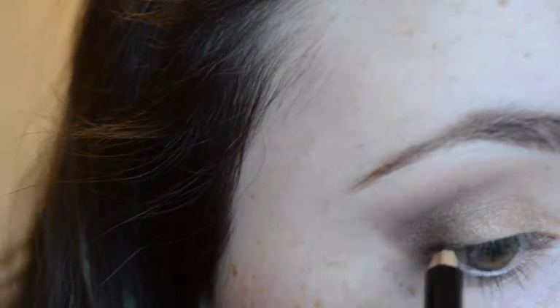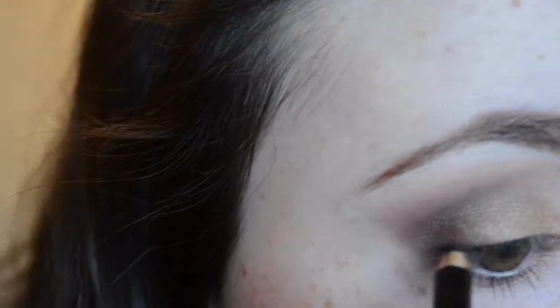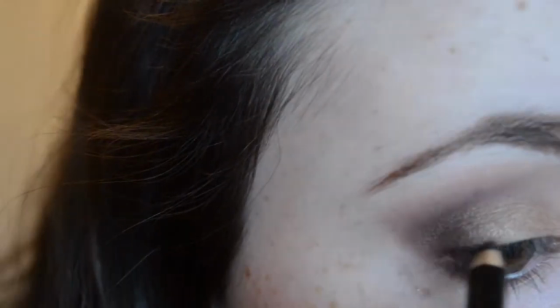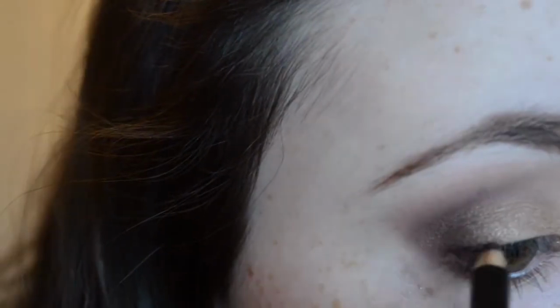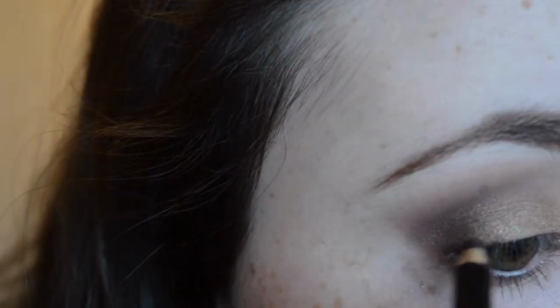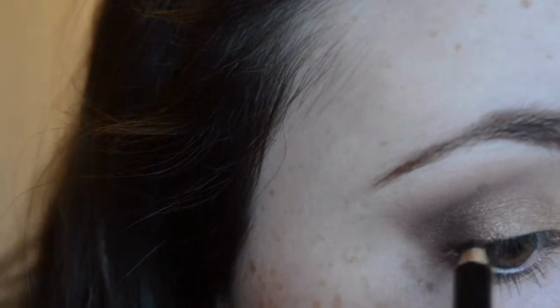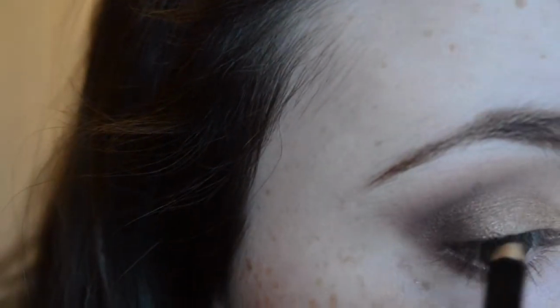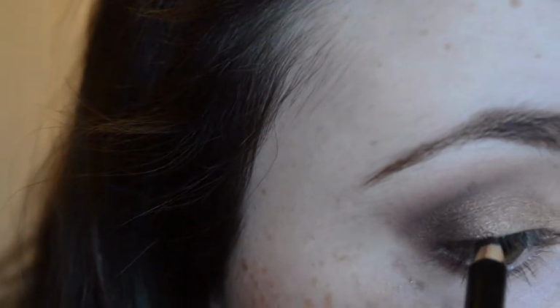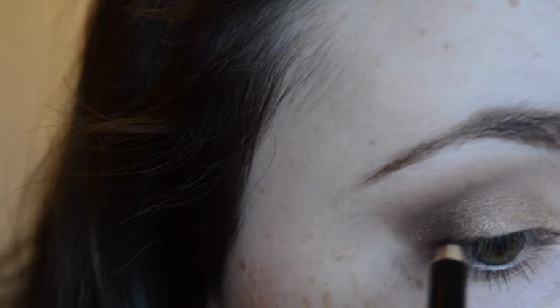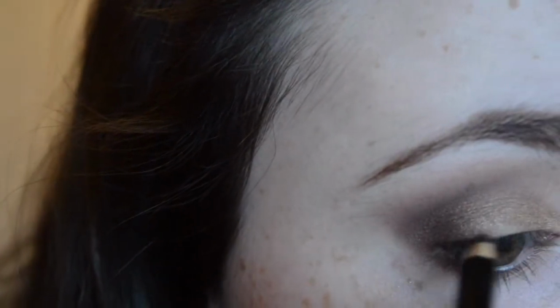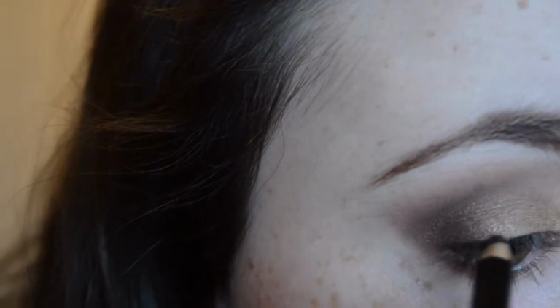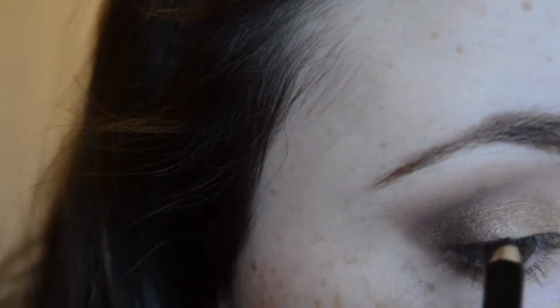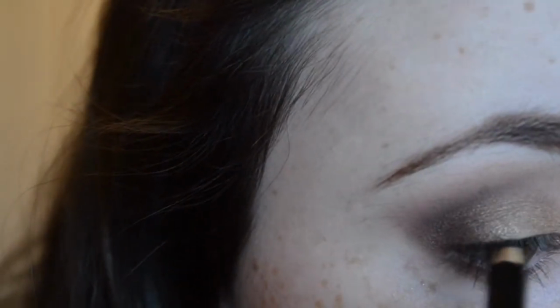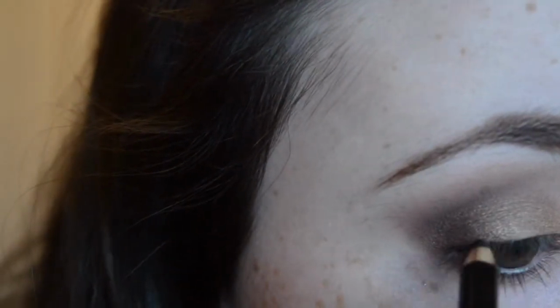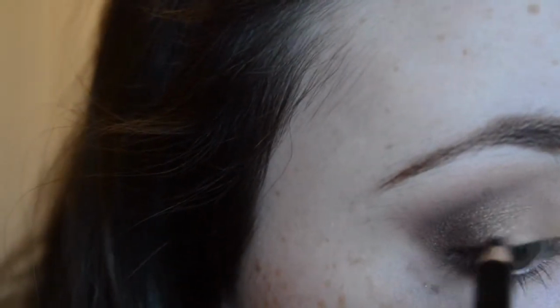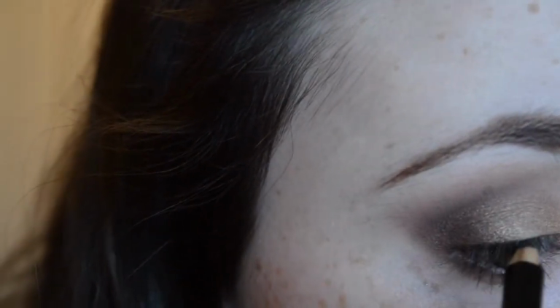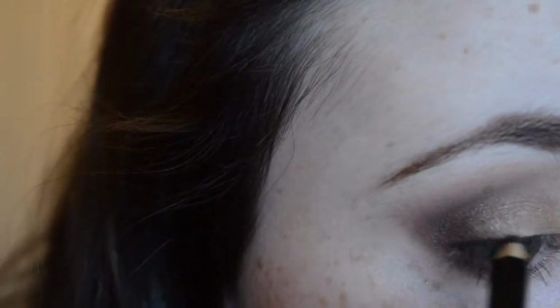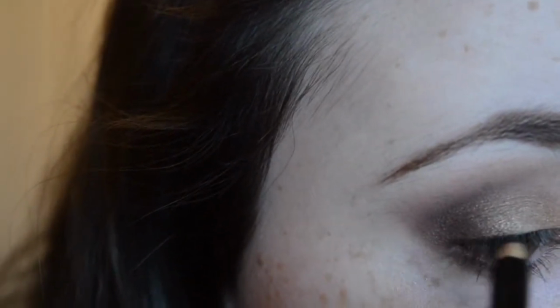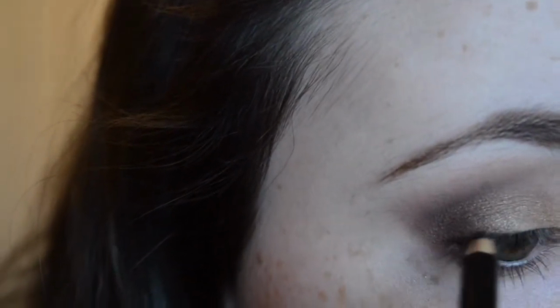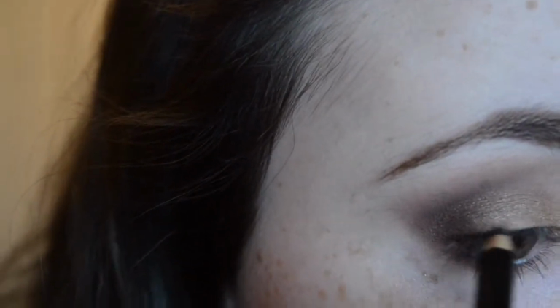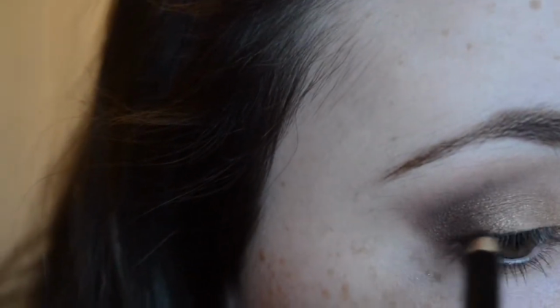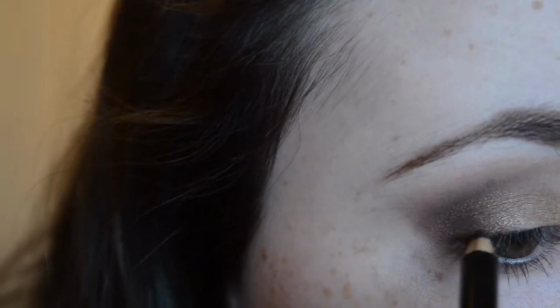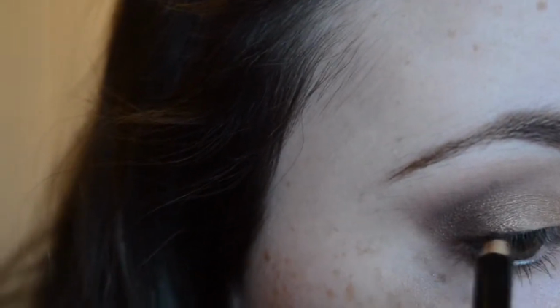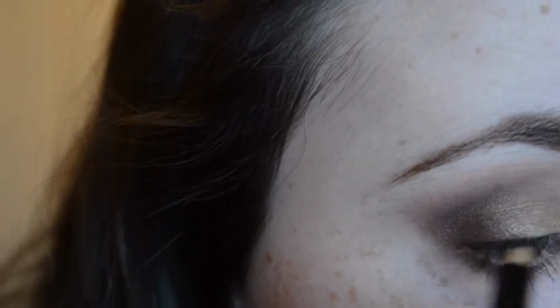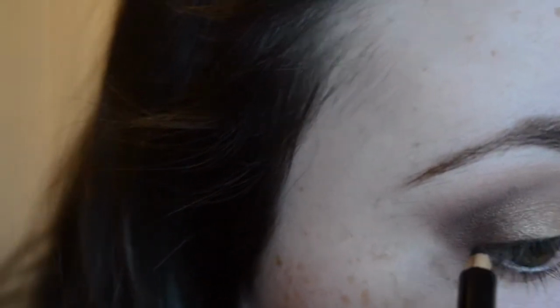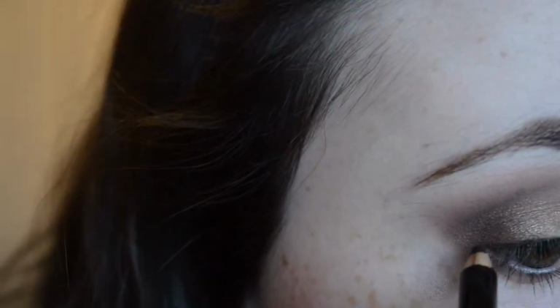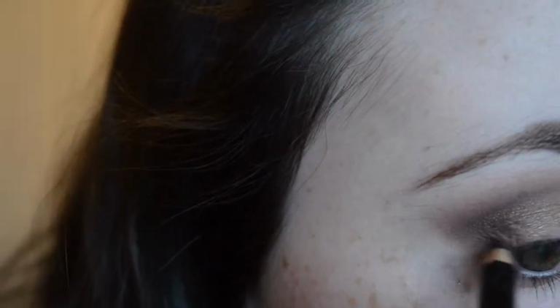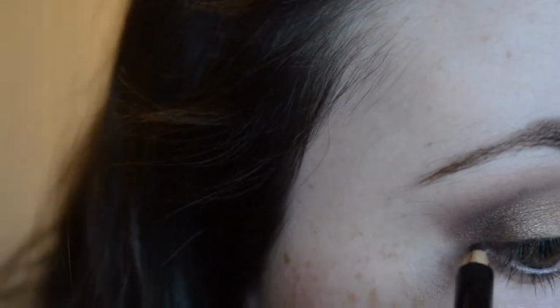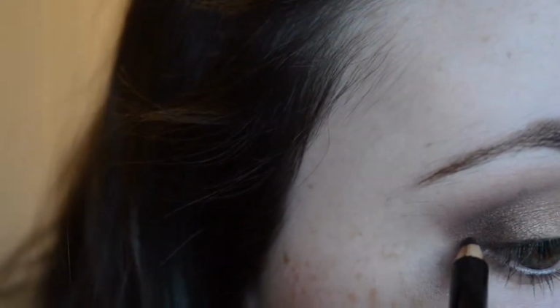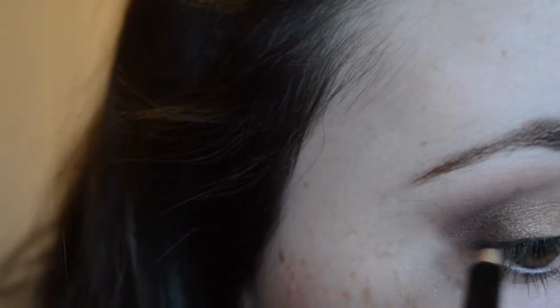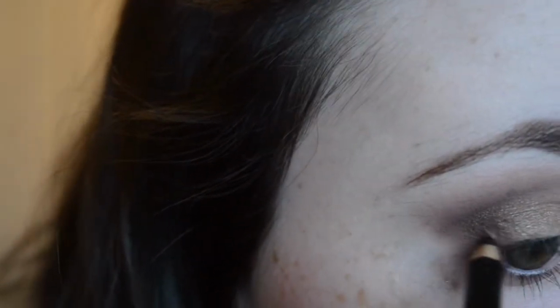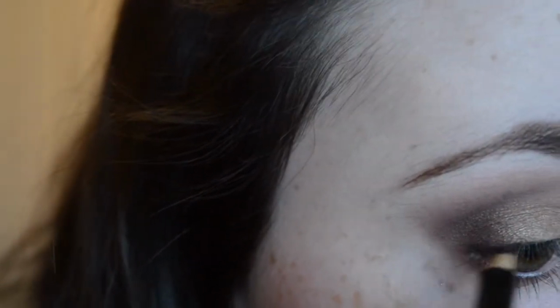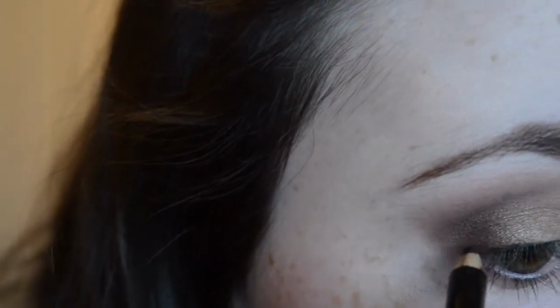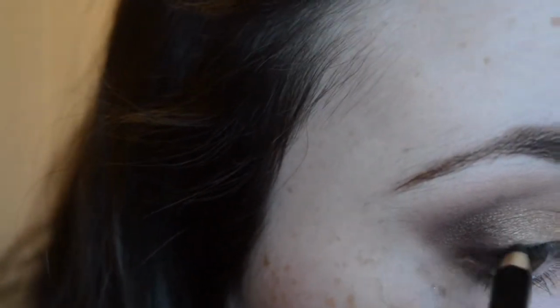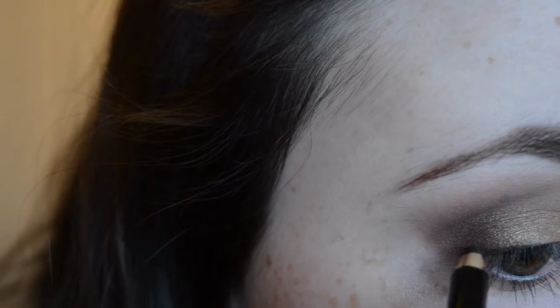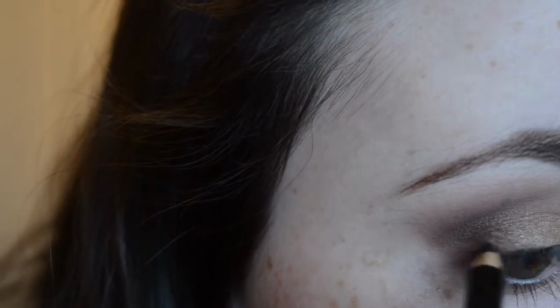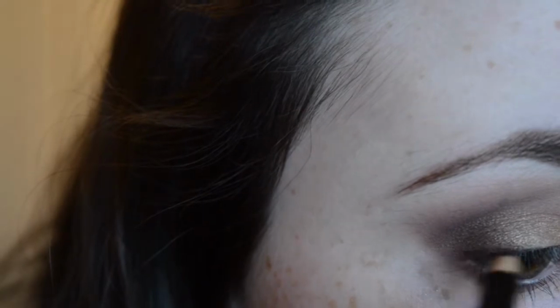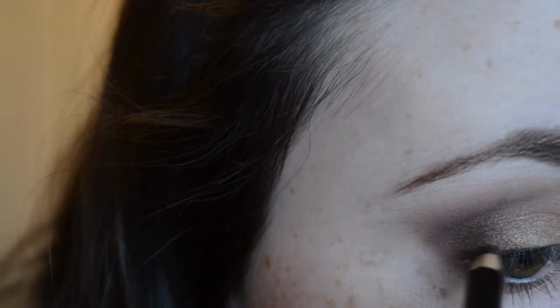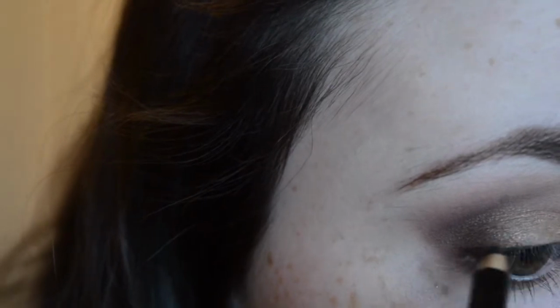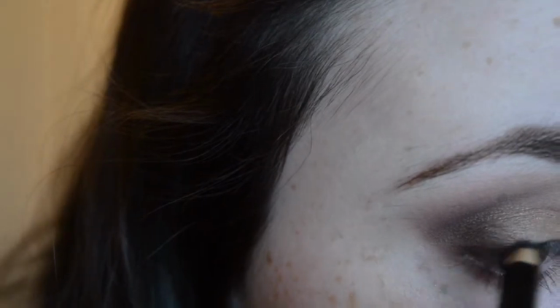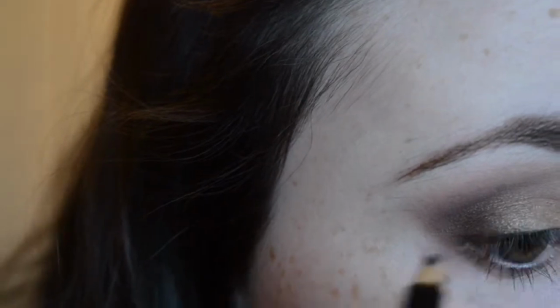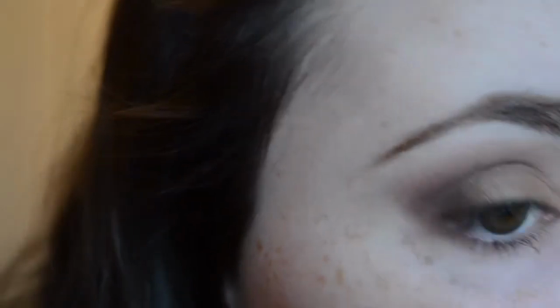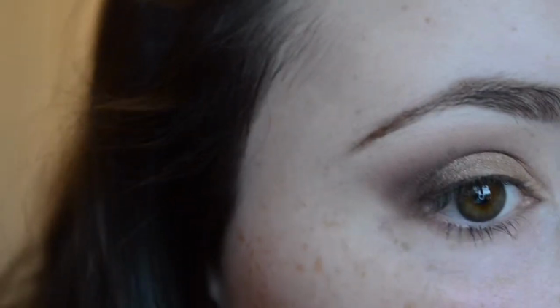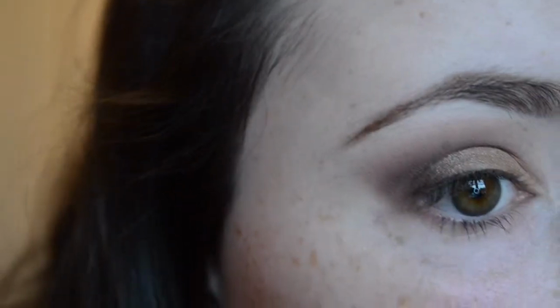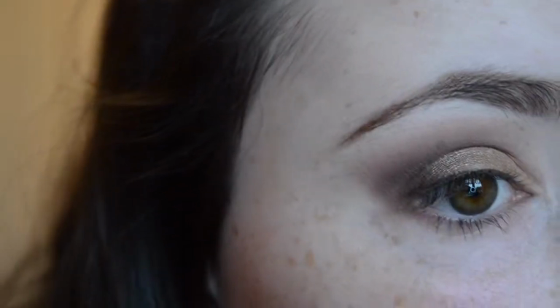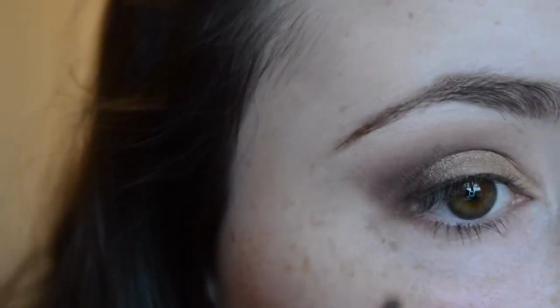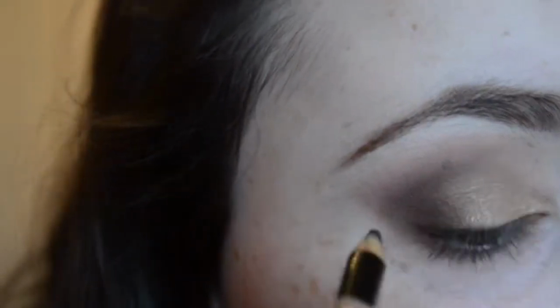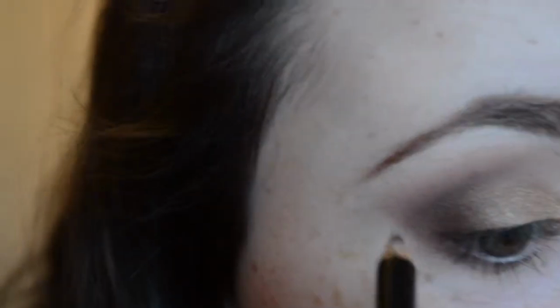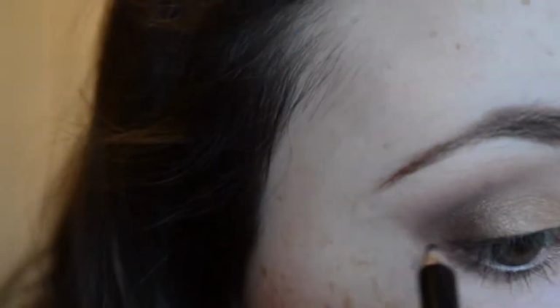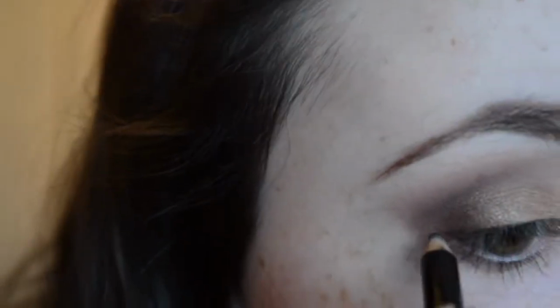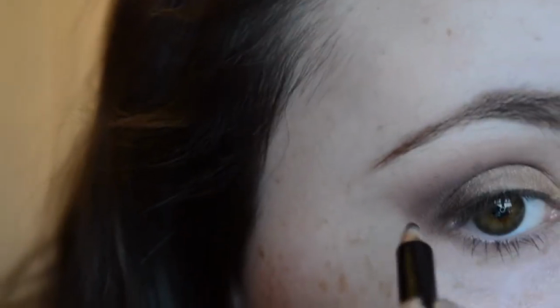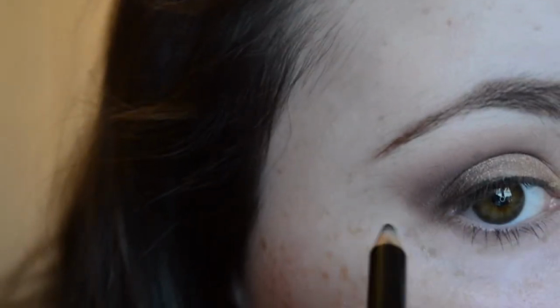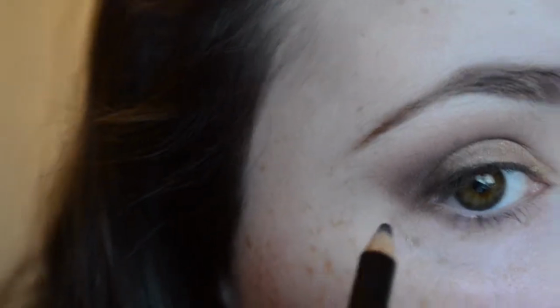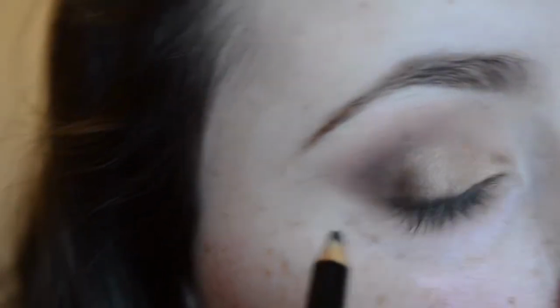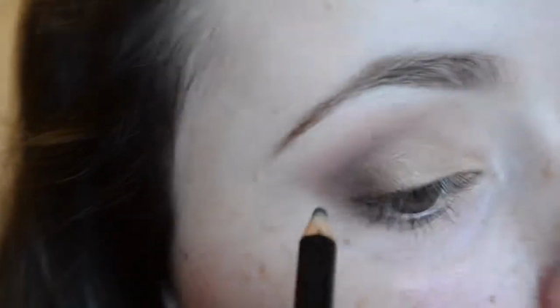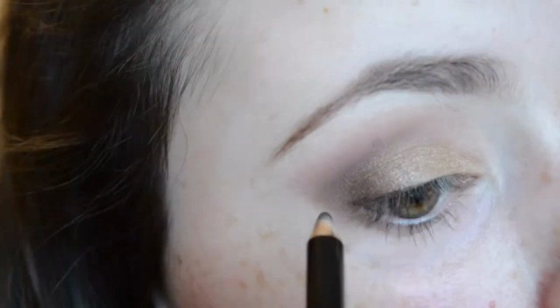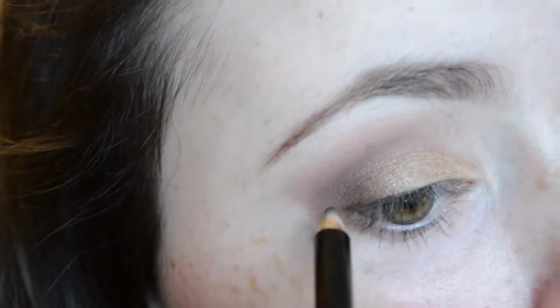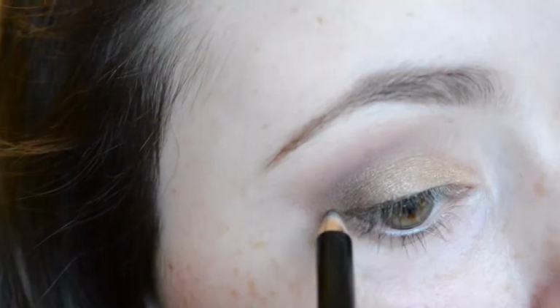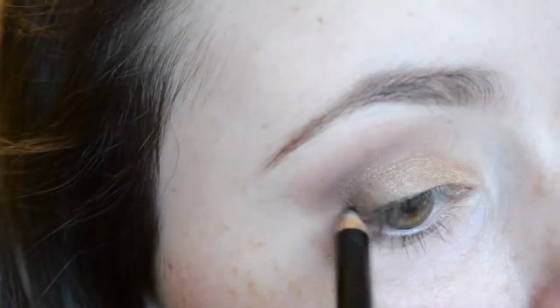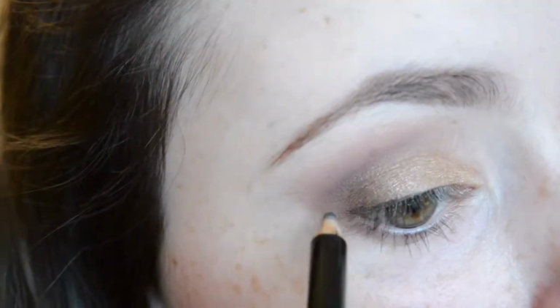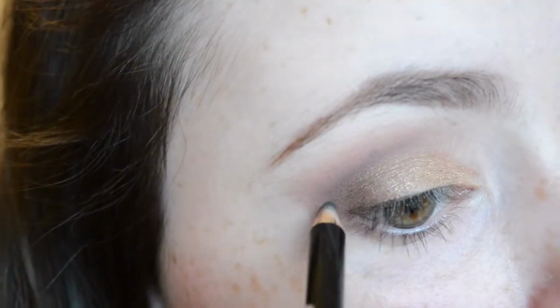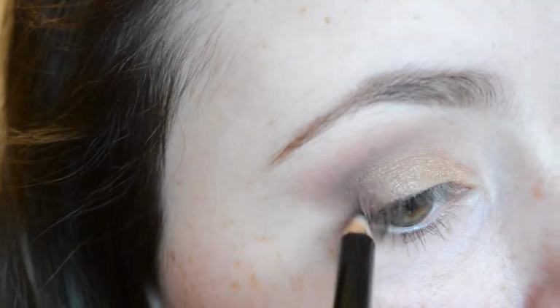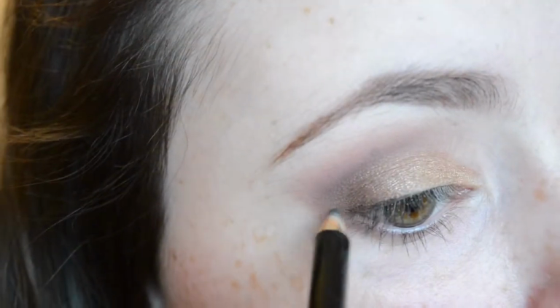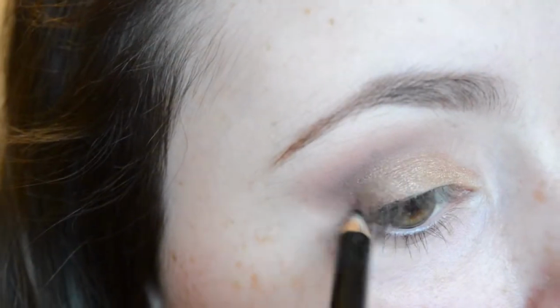I'm going to draw on a little tiny wing with a kohl pencil, and this is just going to darken up my eyelashes a little bit more.